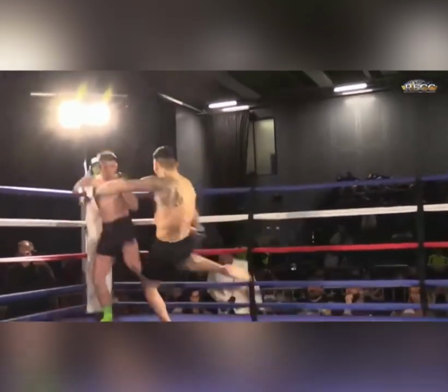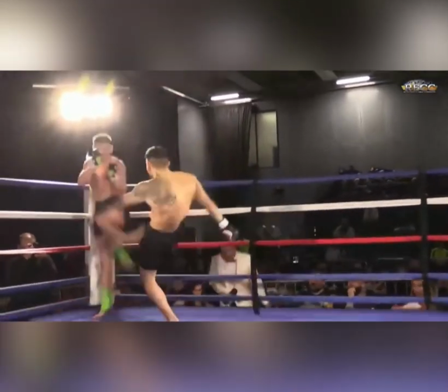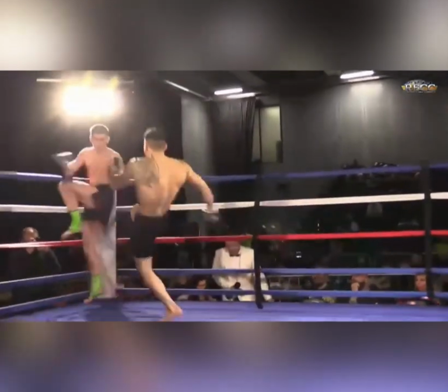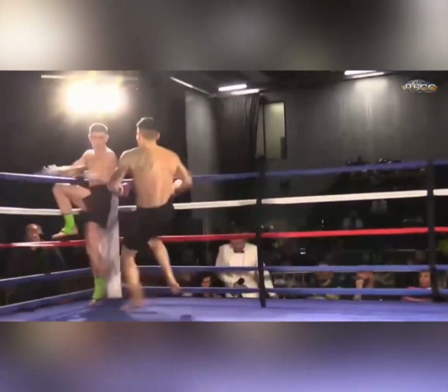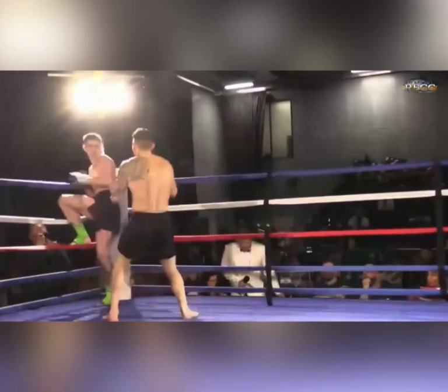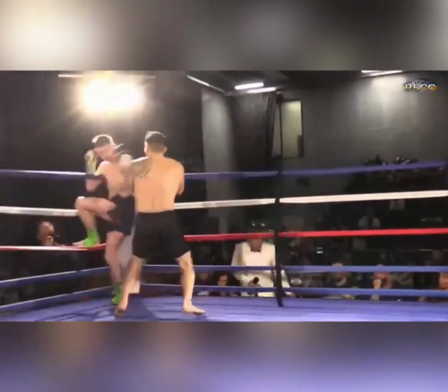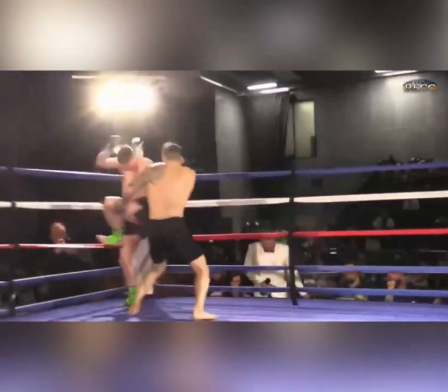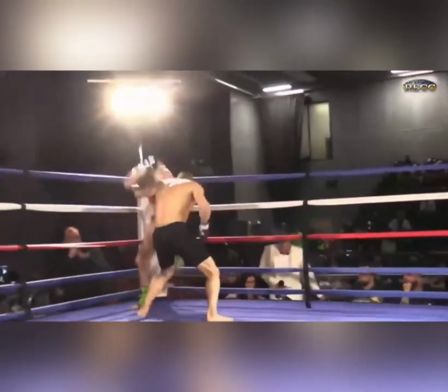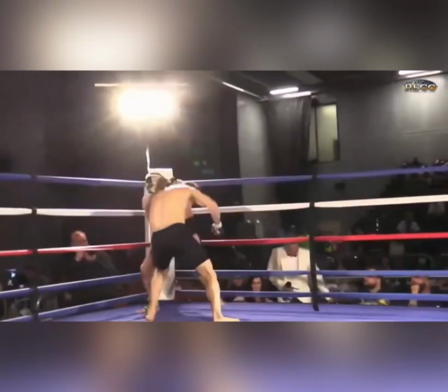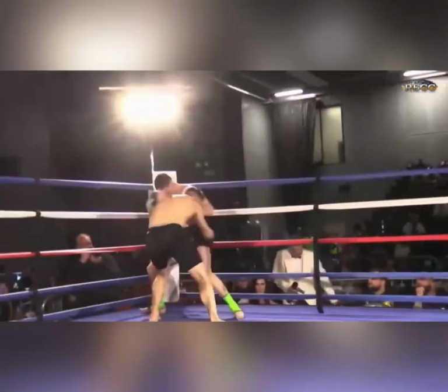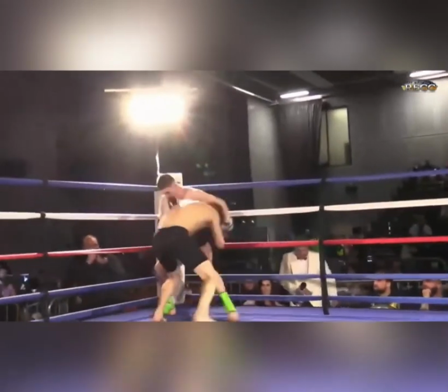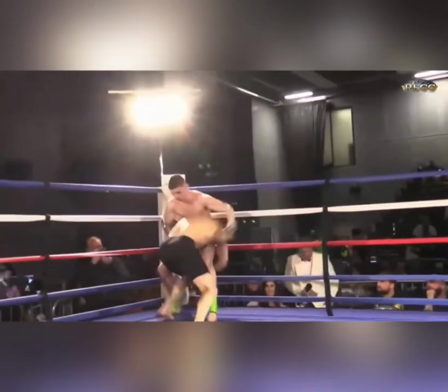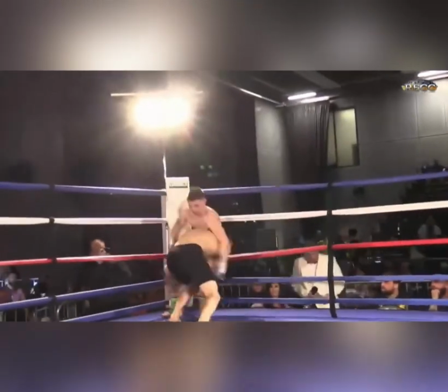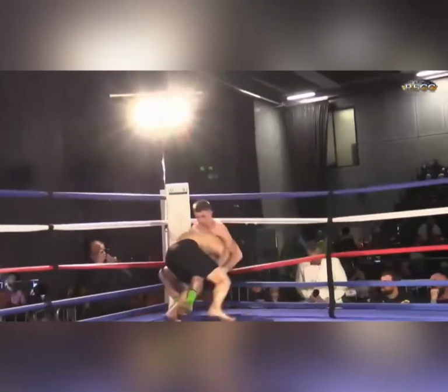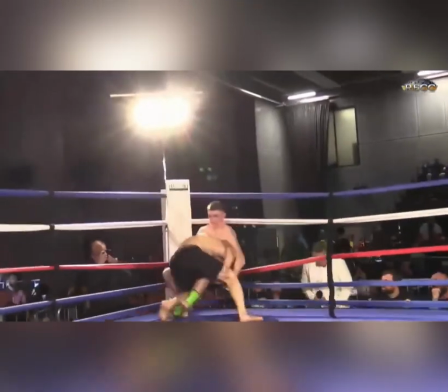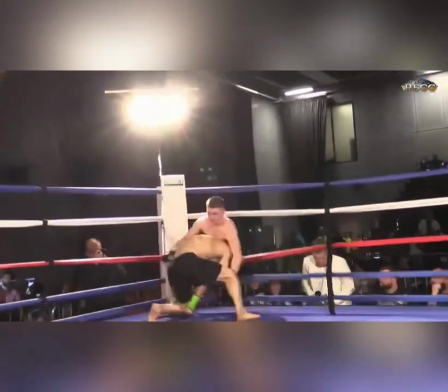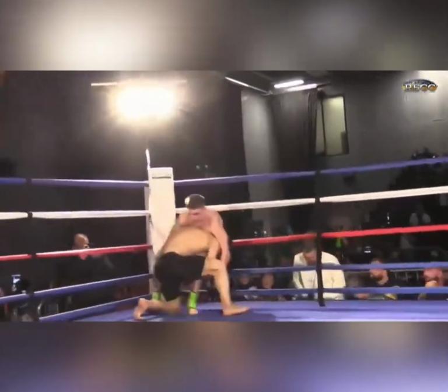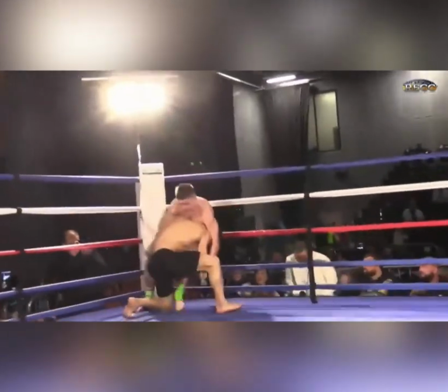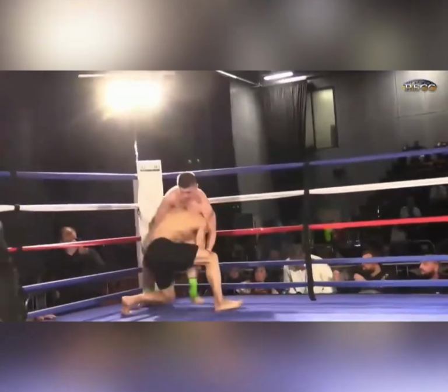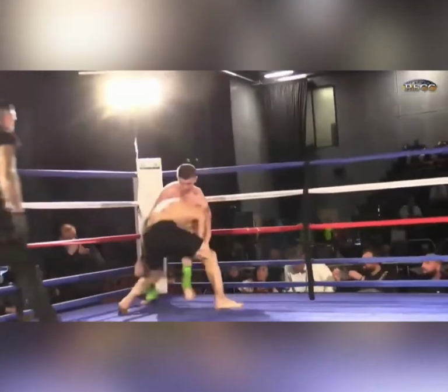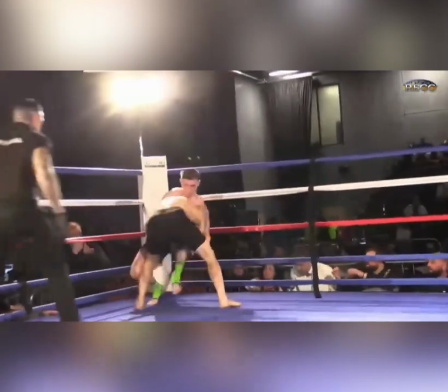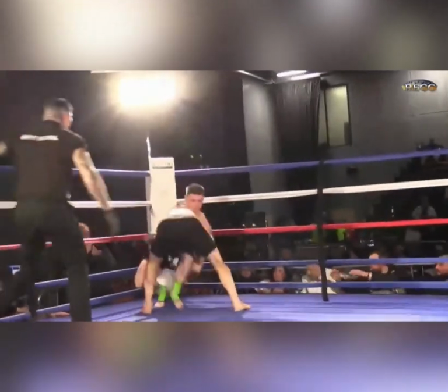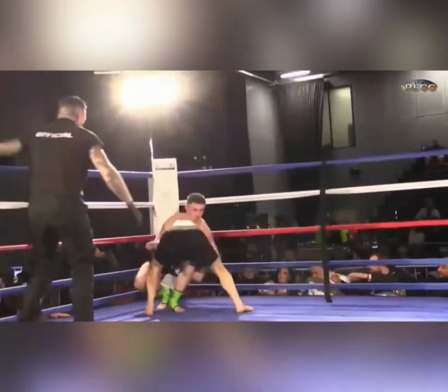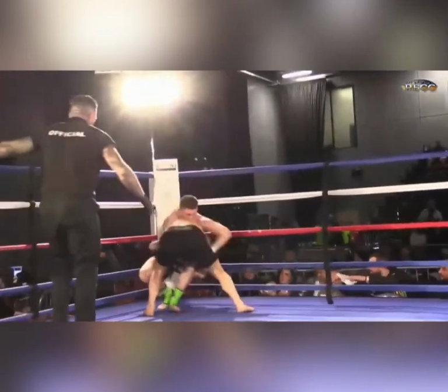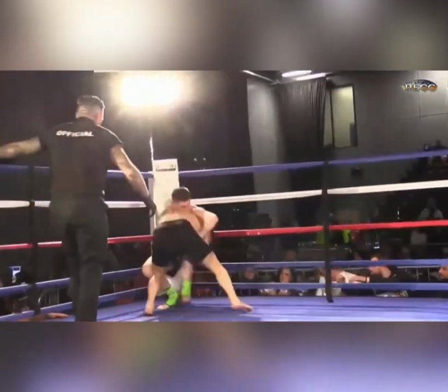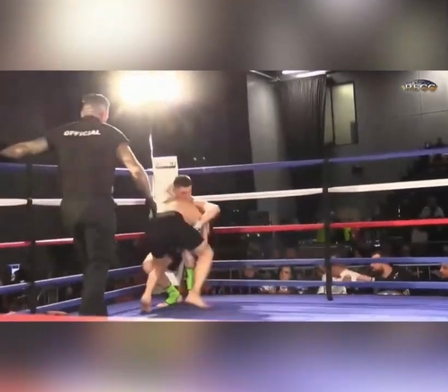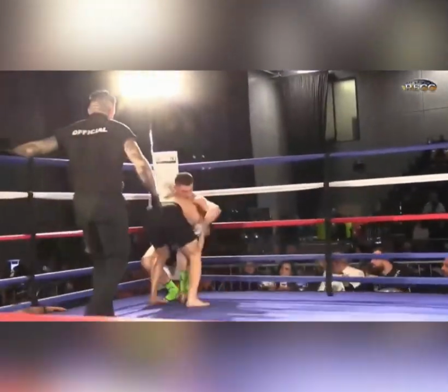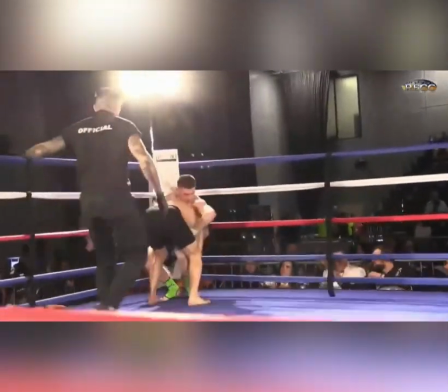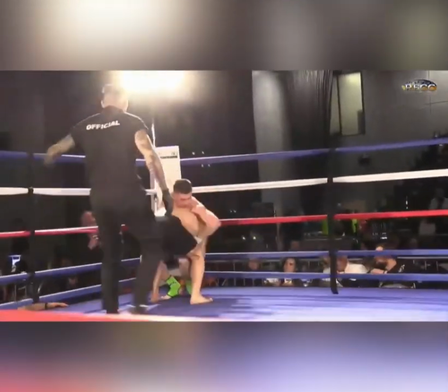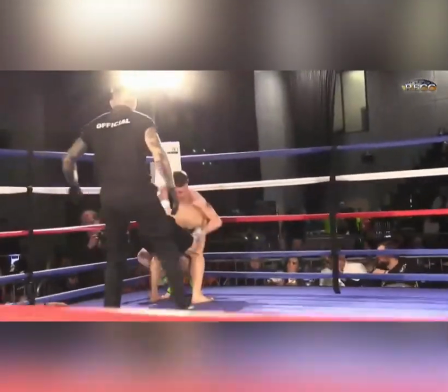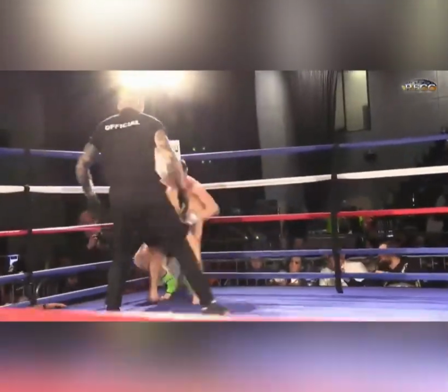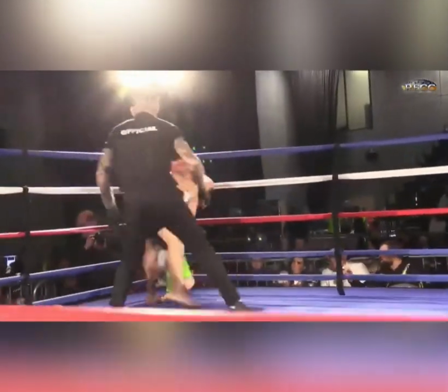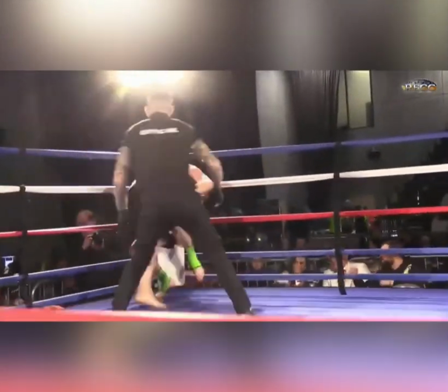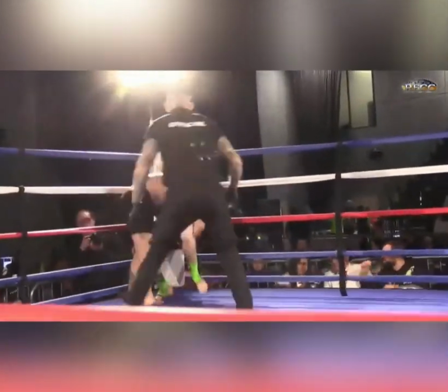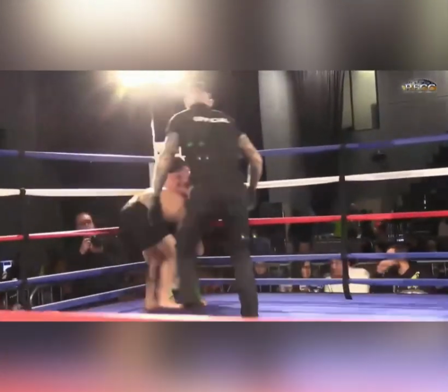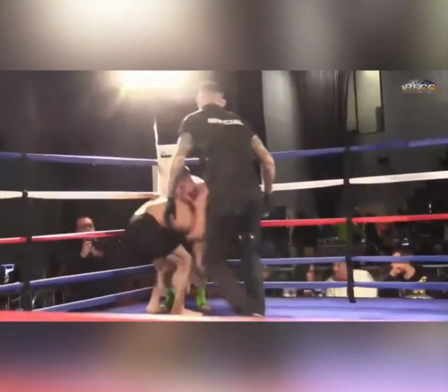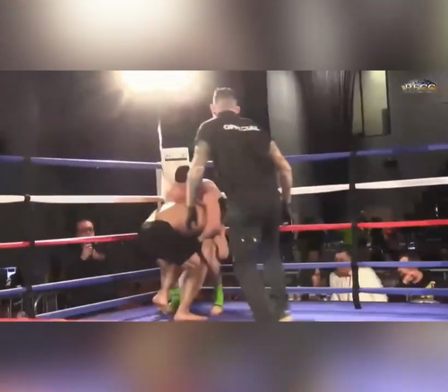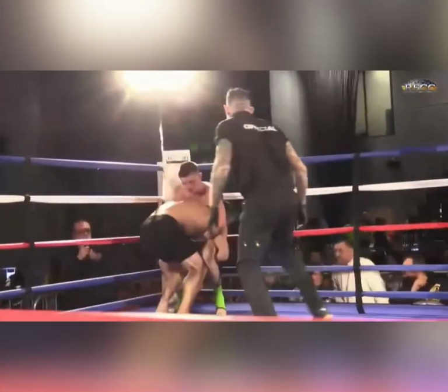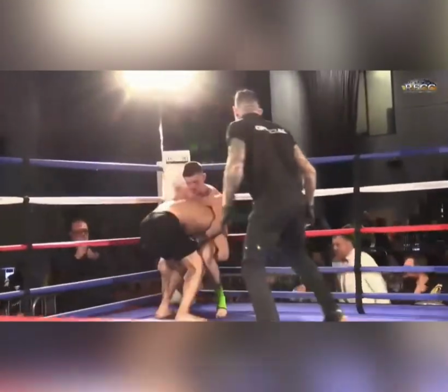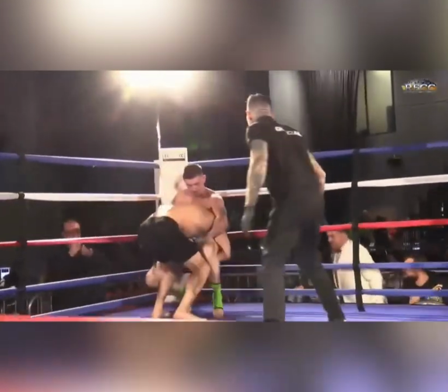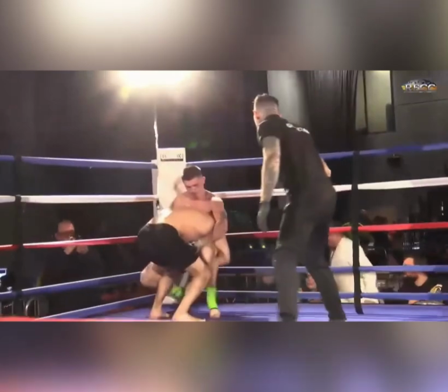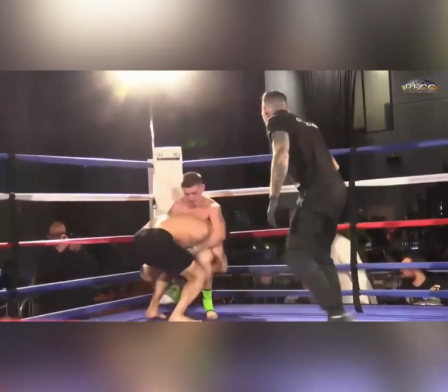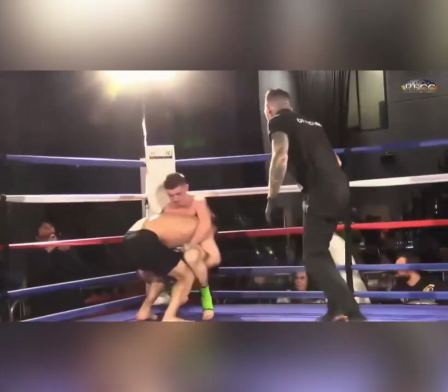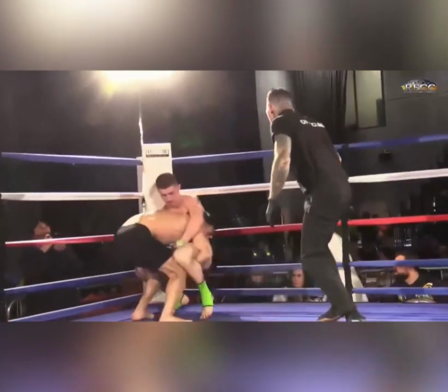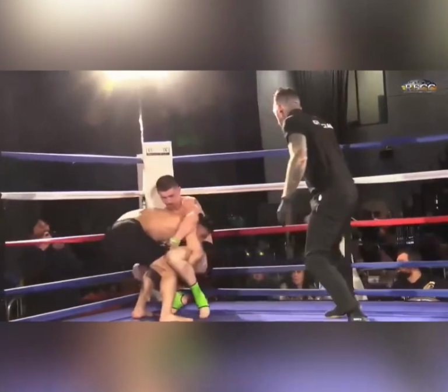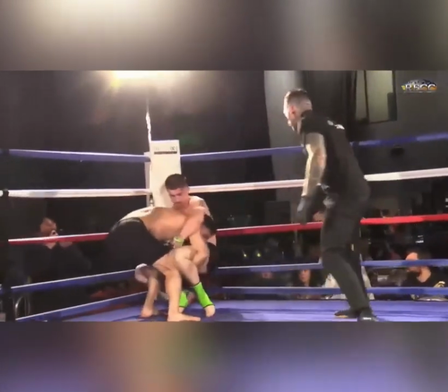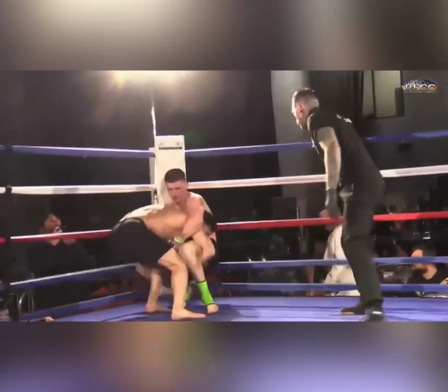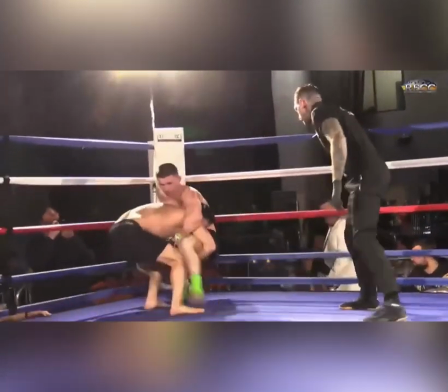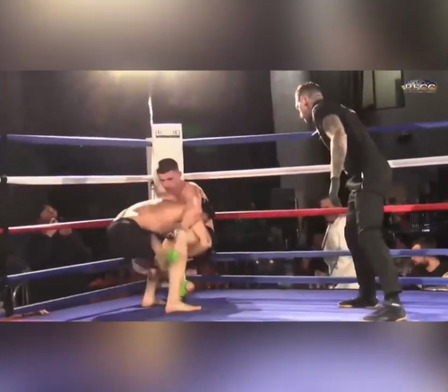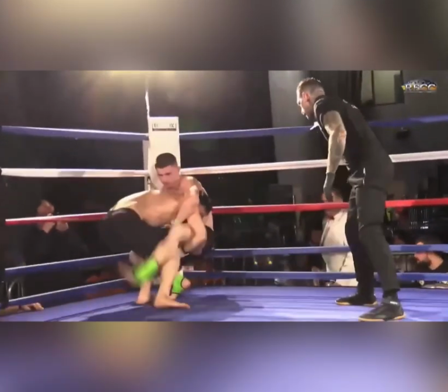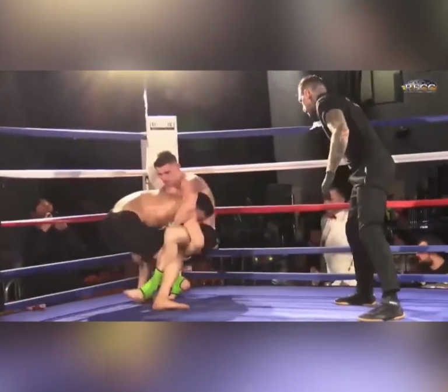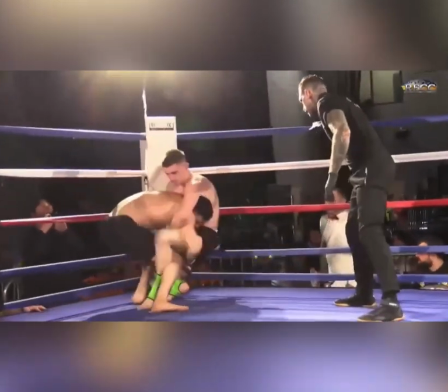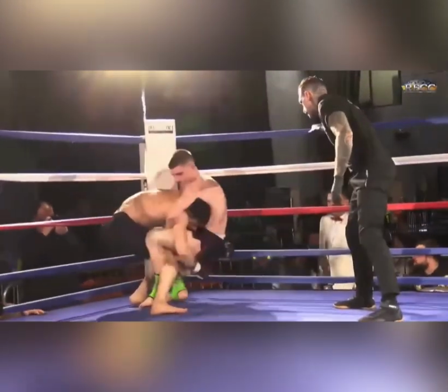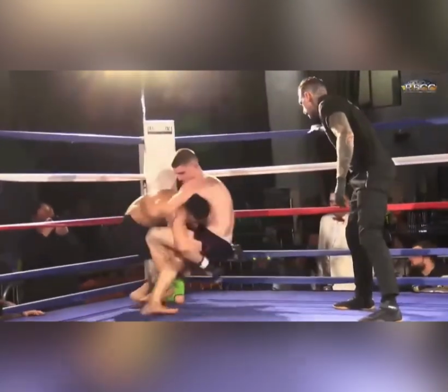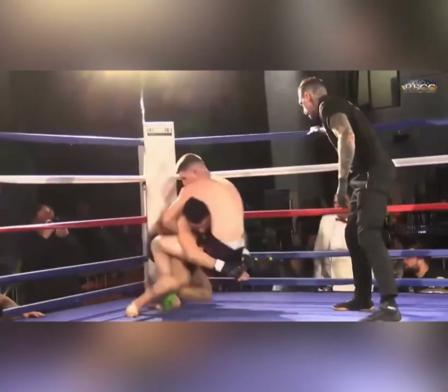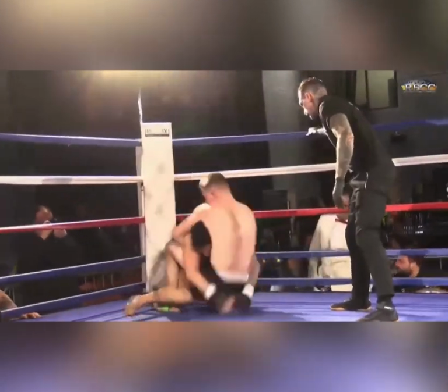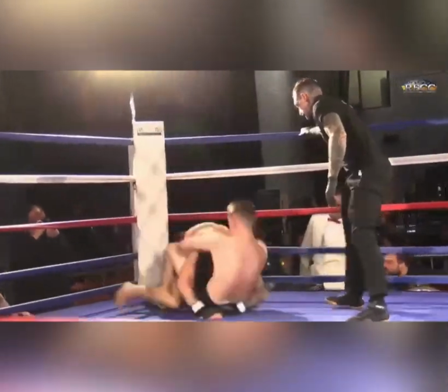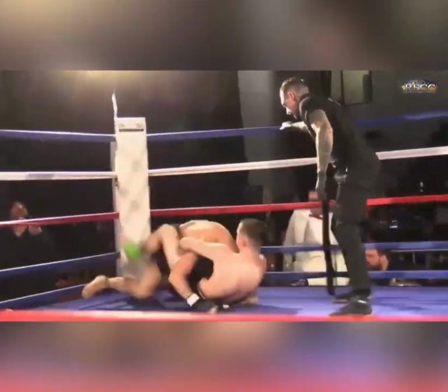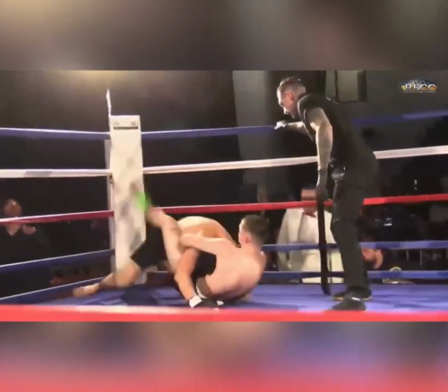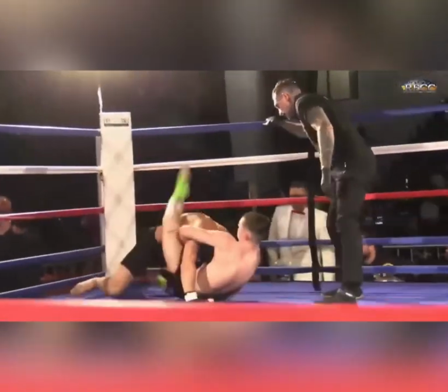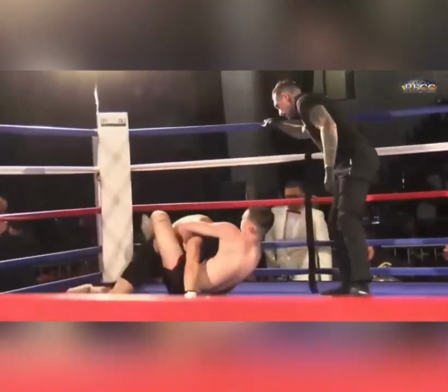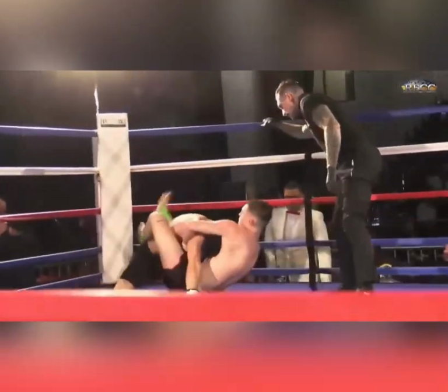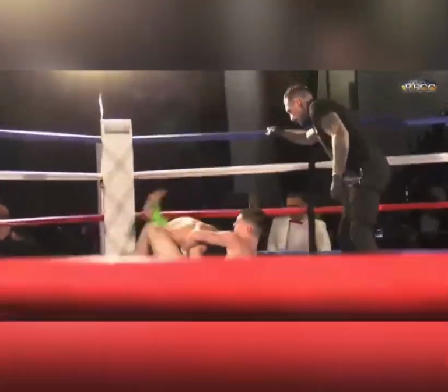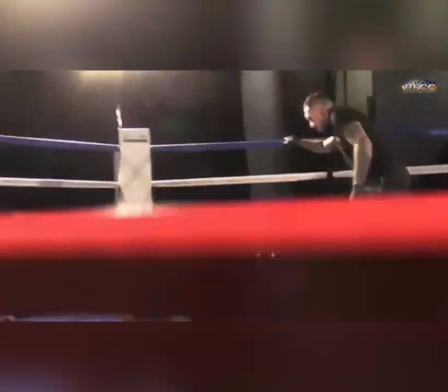Yeah, big low kick. Straight in for a double. Hard to get against the ropes there. Just turns him.